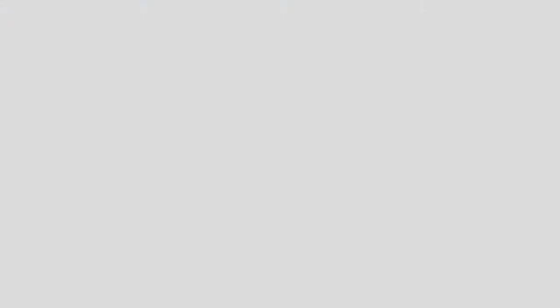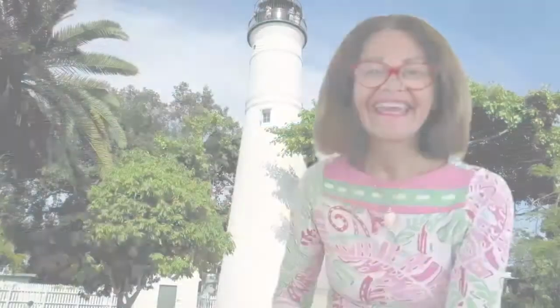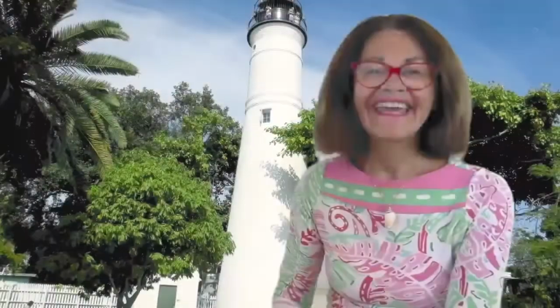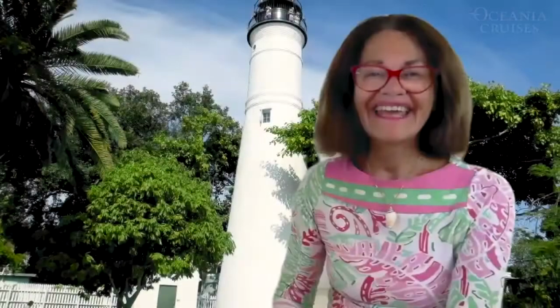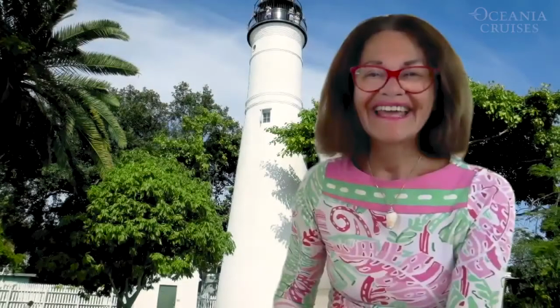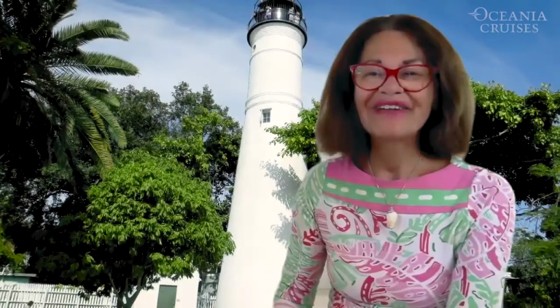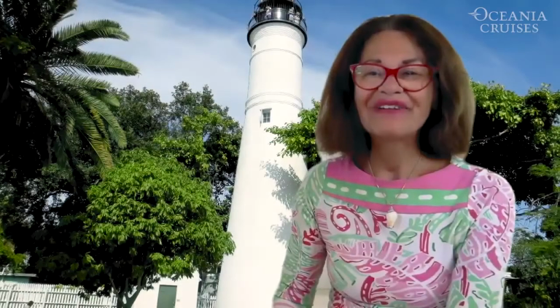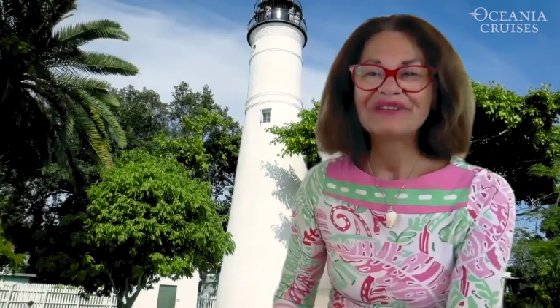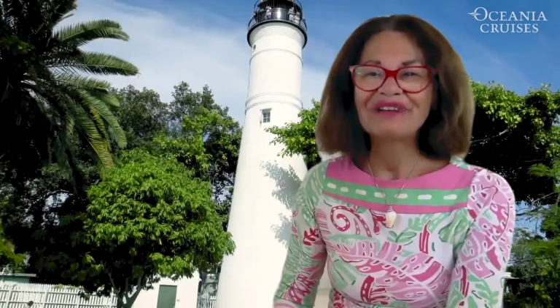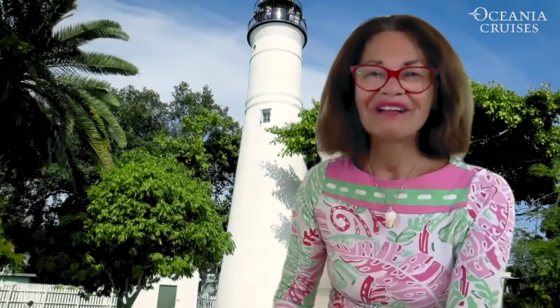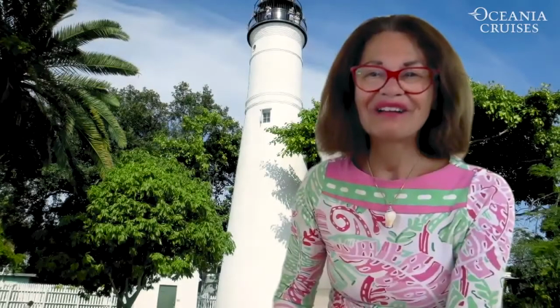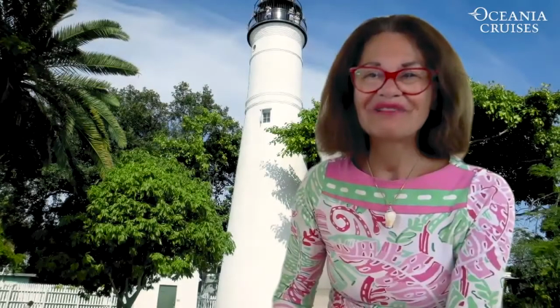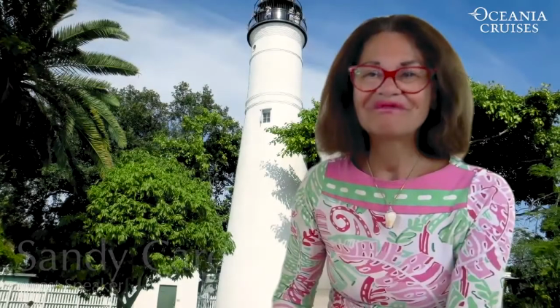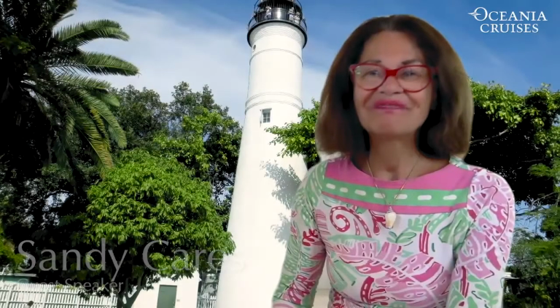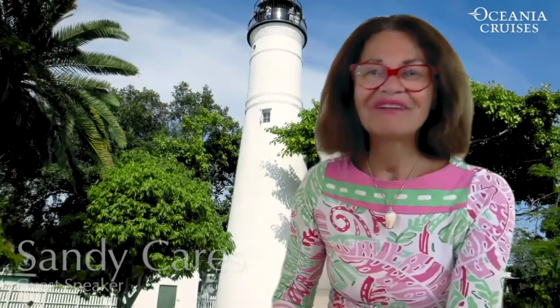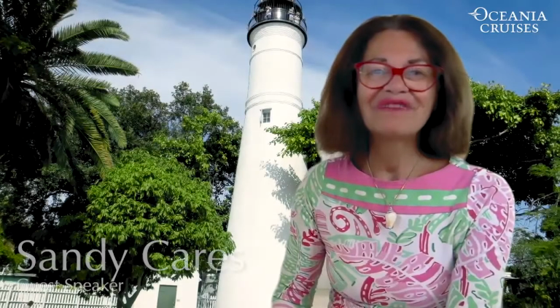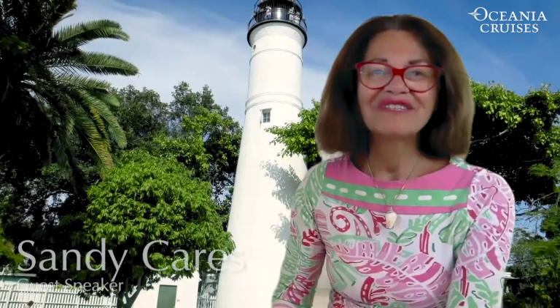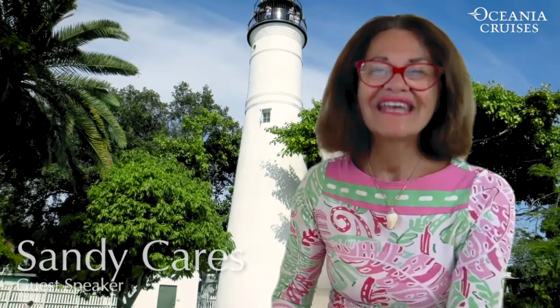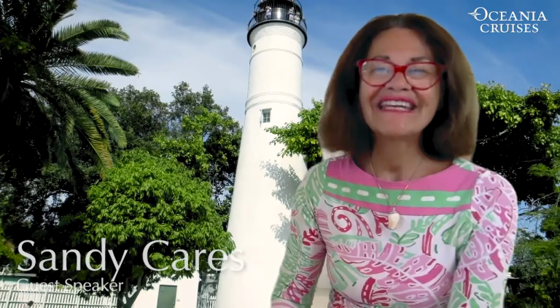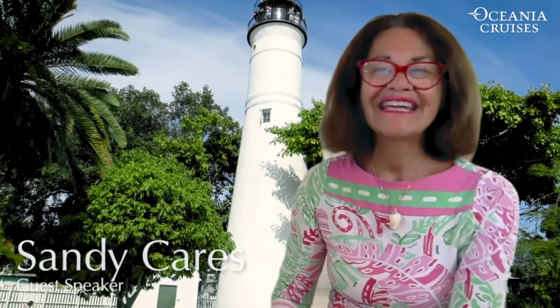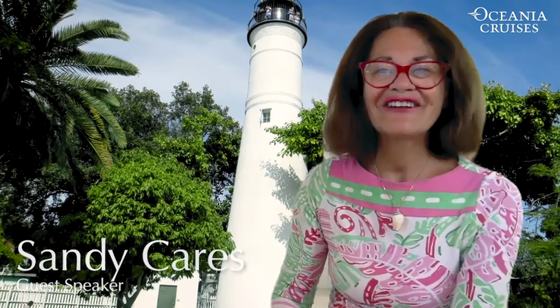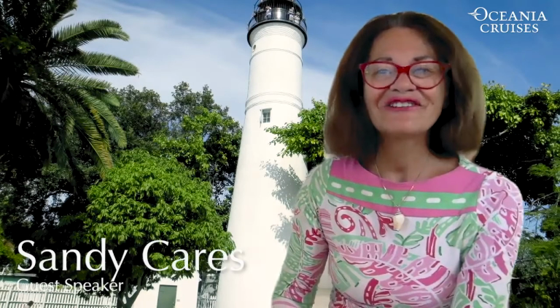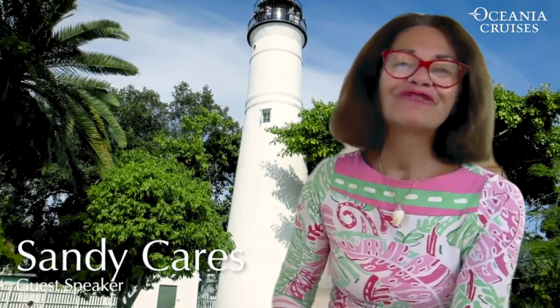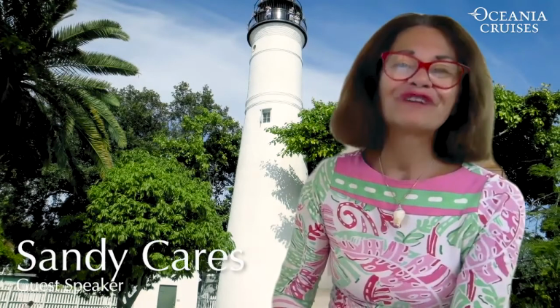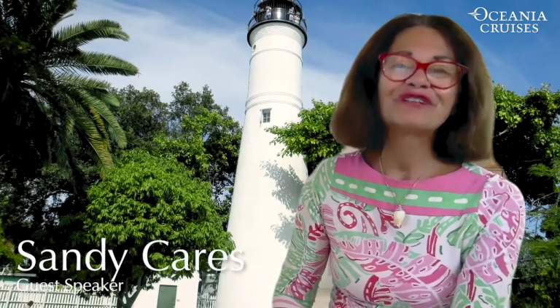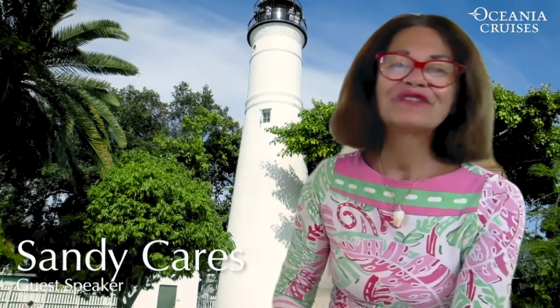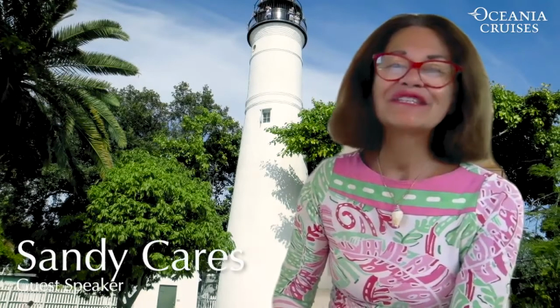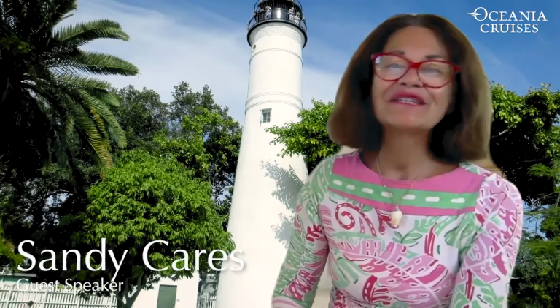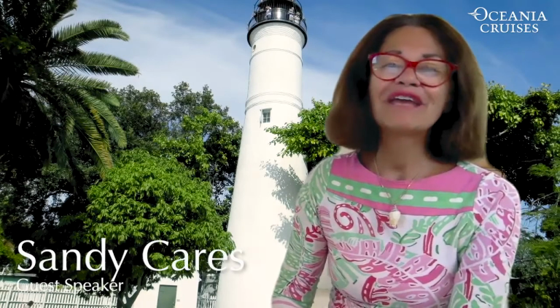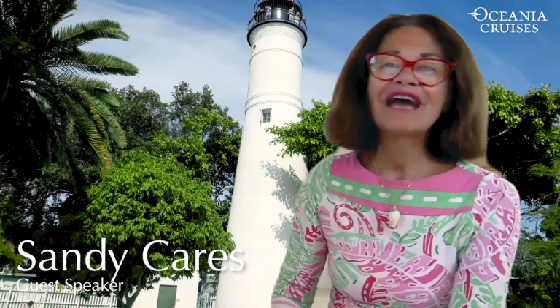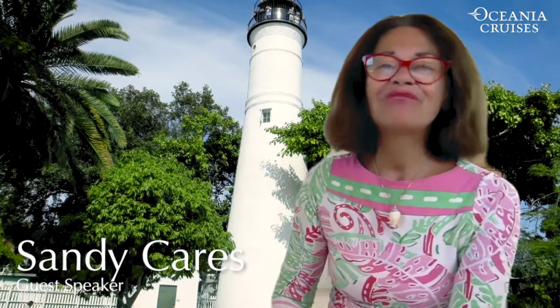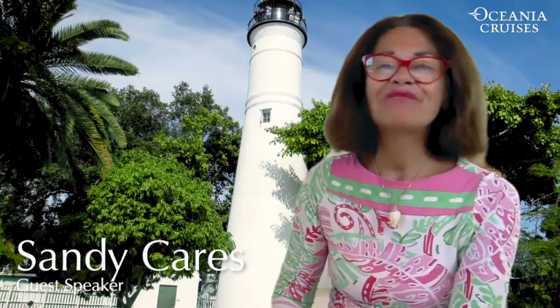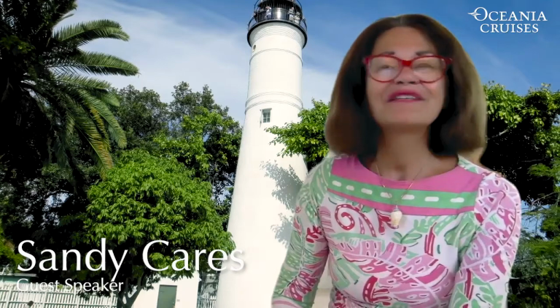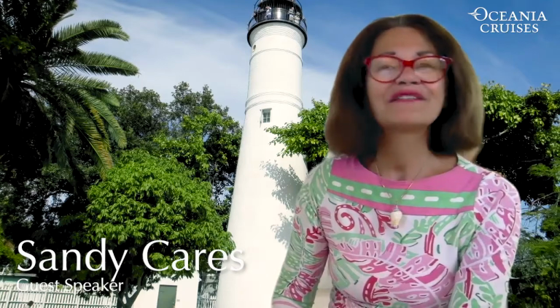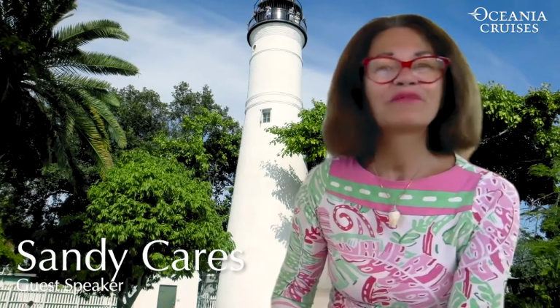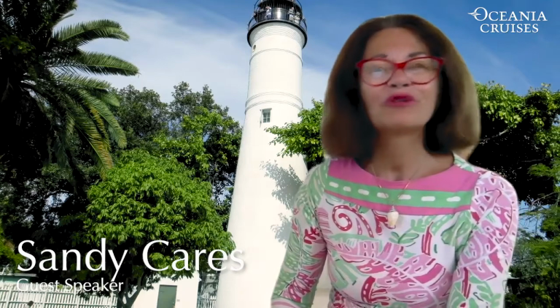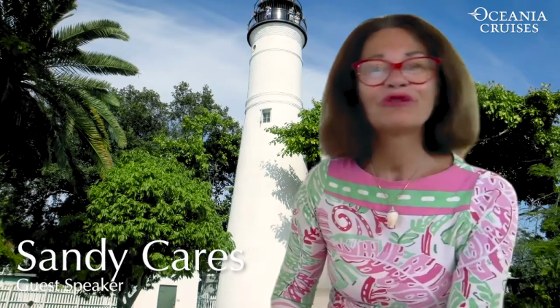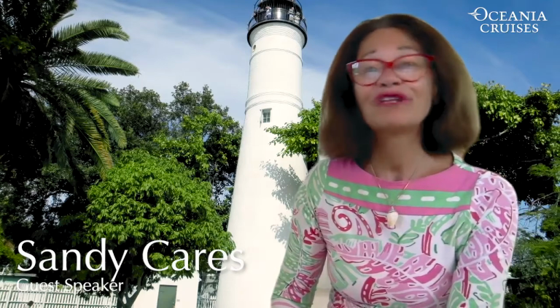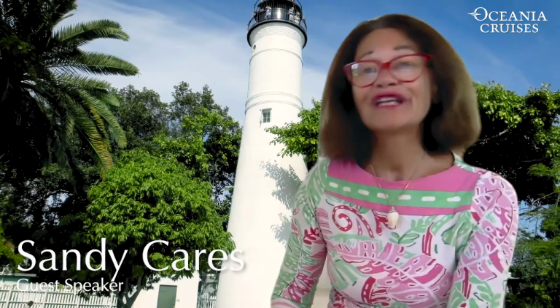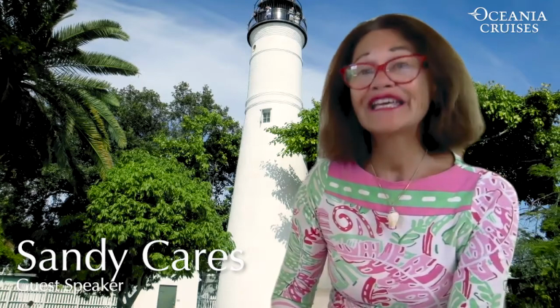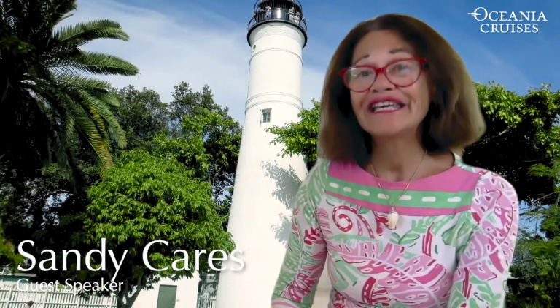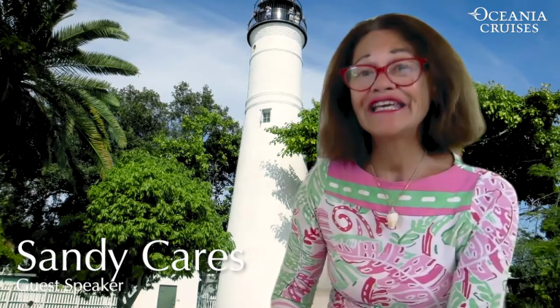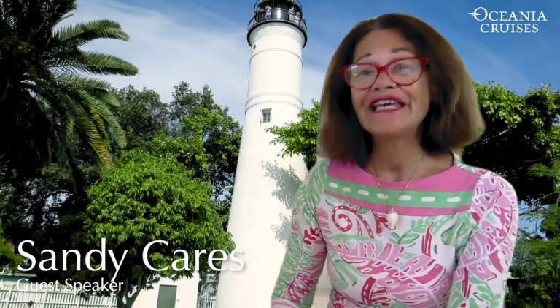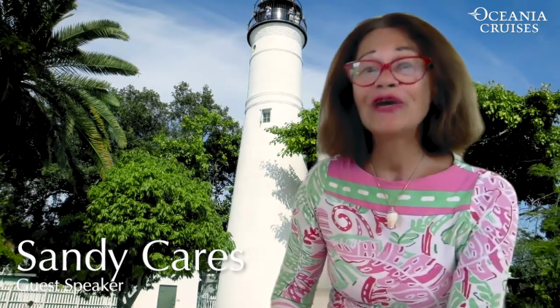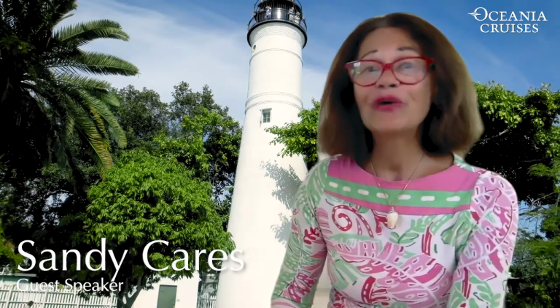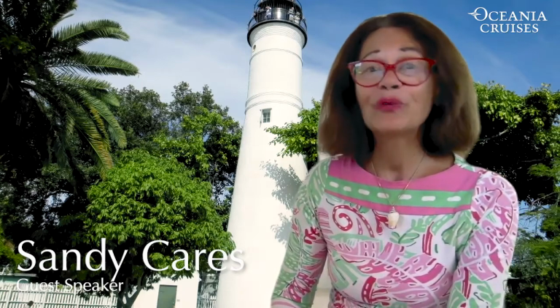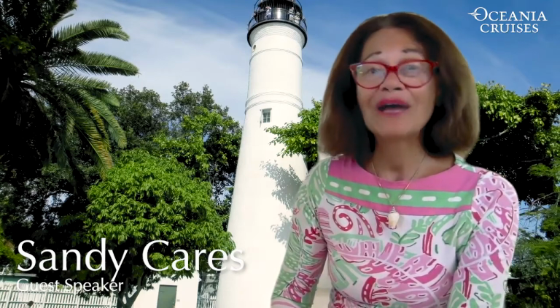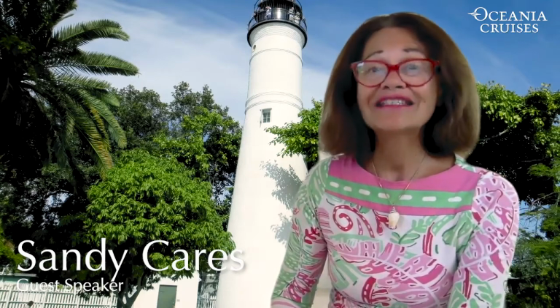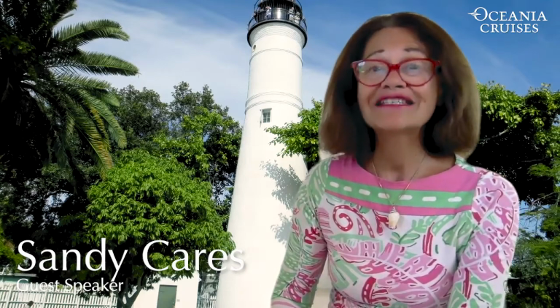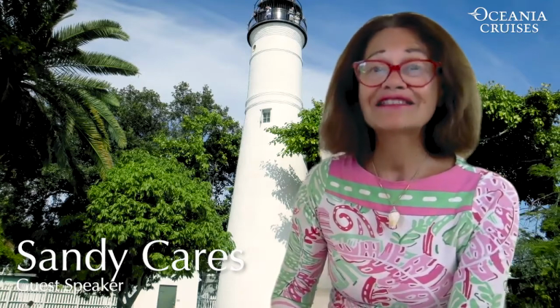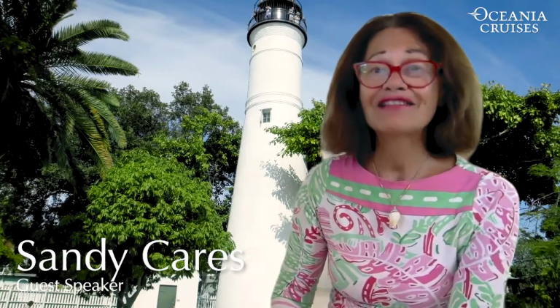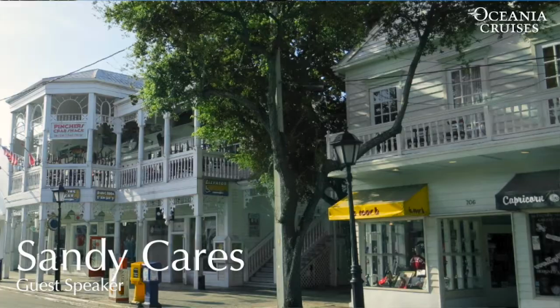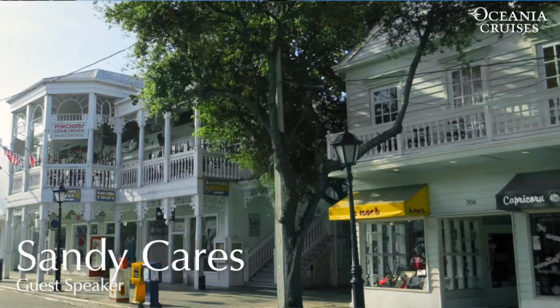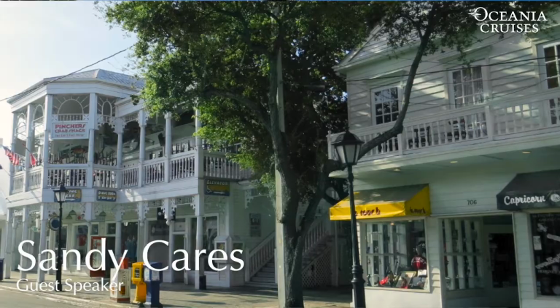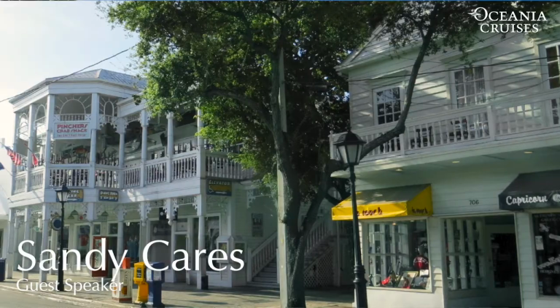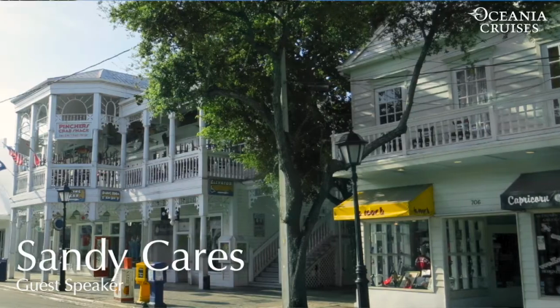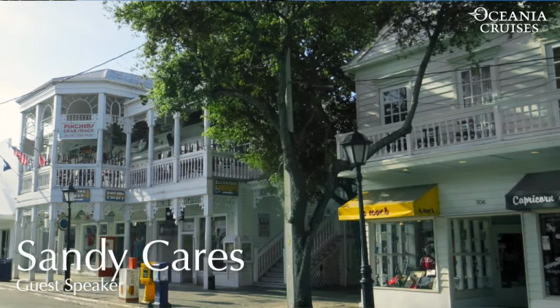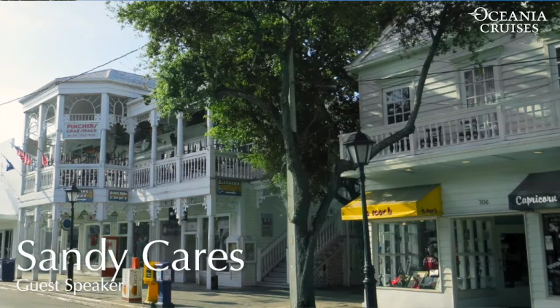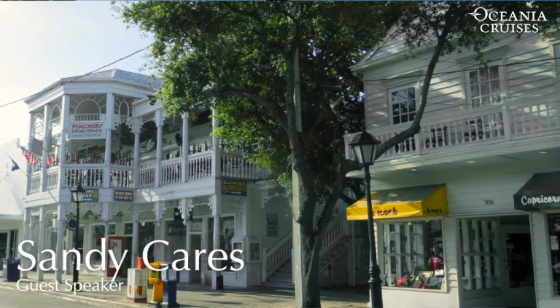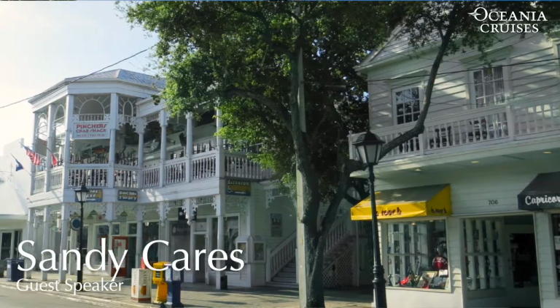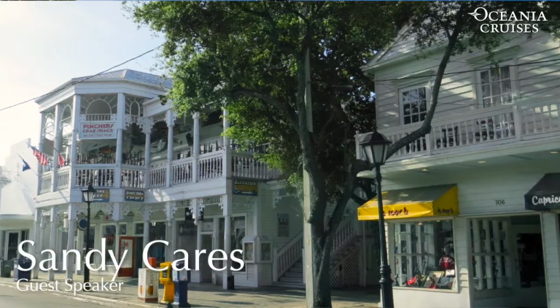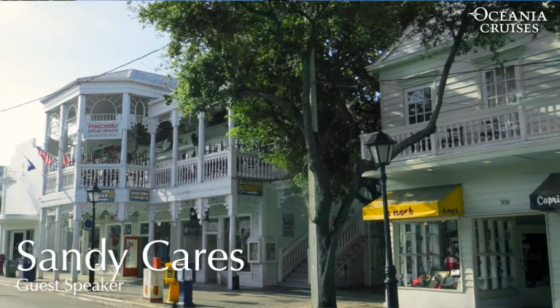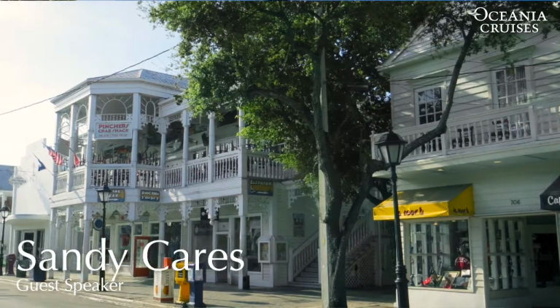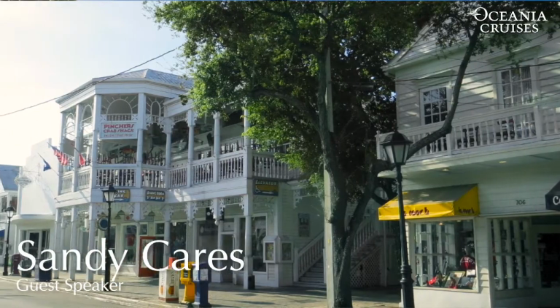Hello and welcome. I'm Sandy Kiers, and what you see behind me is the beautiful Key West Lighthouse in Key West, Florida.